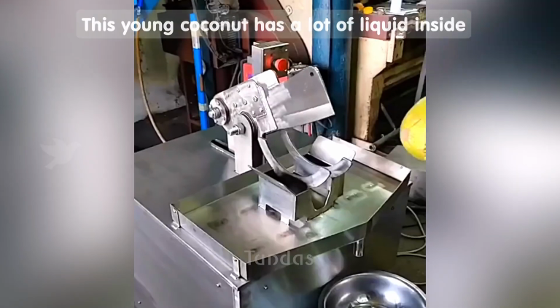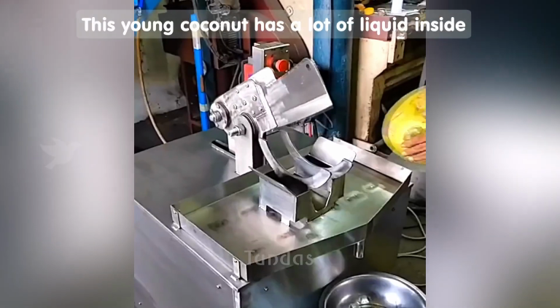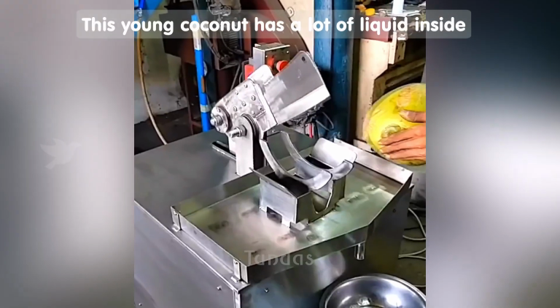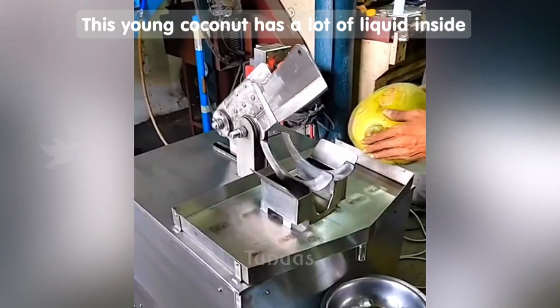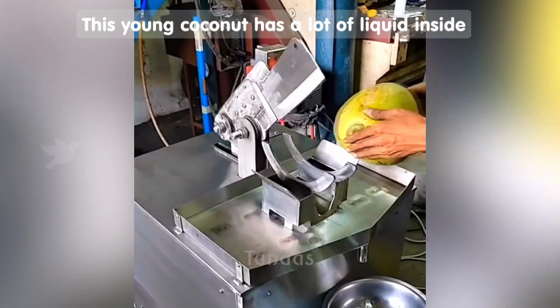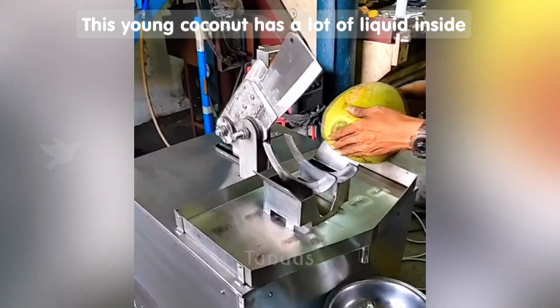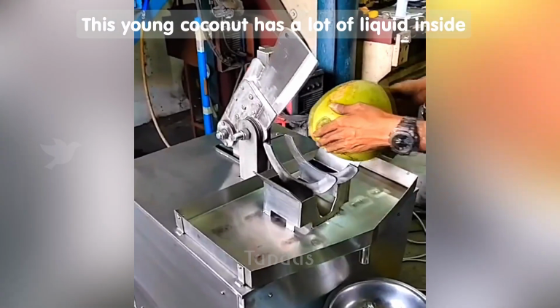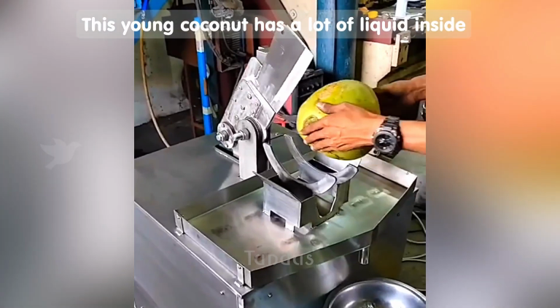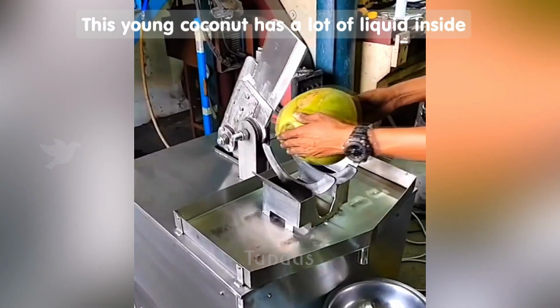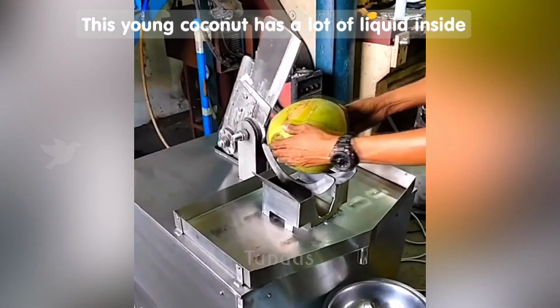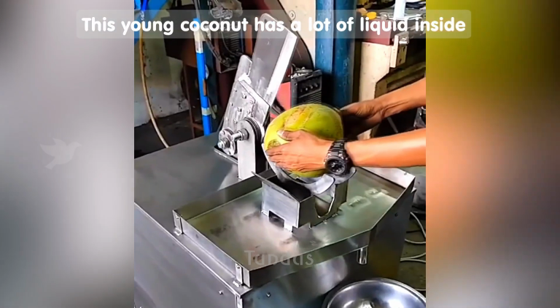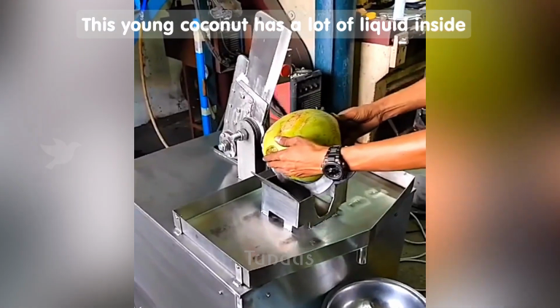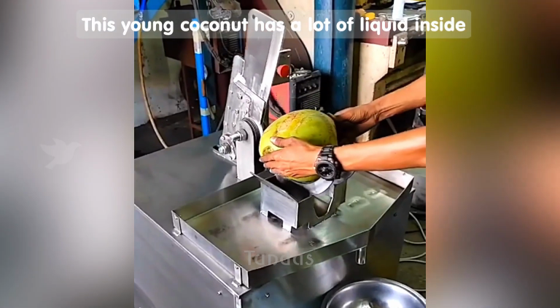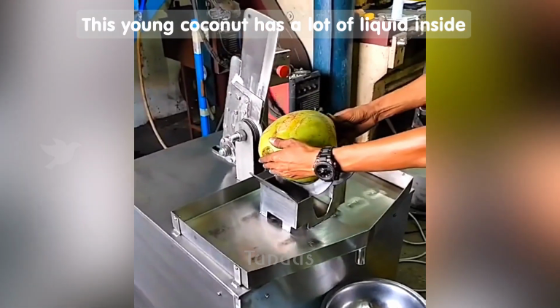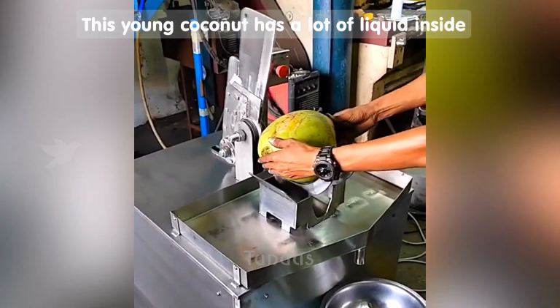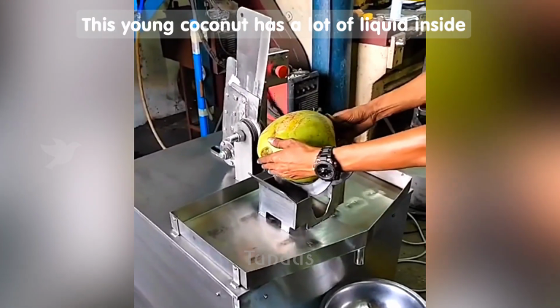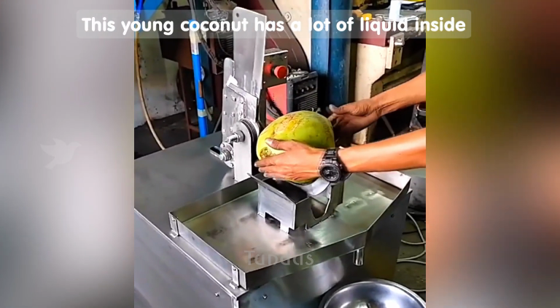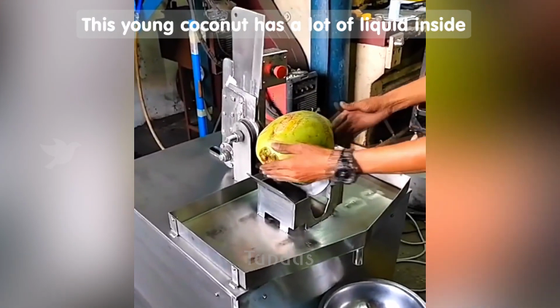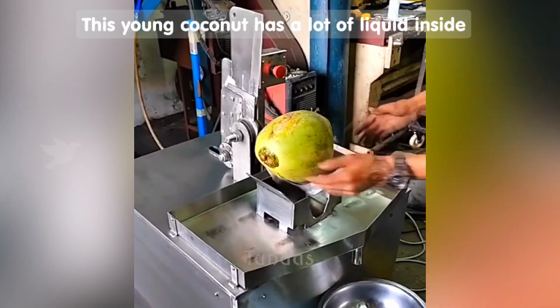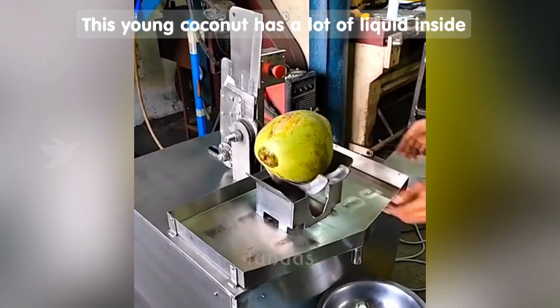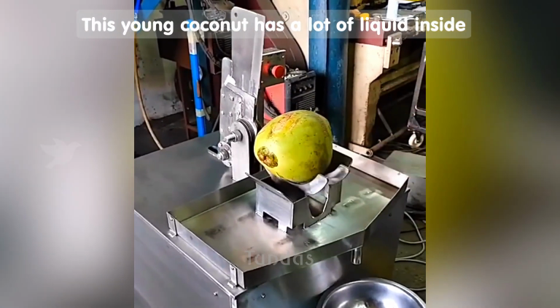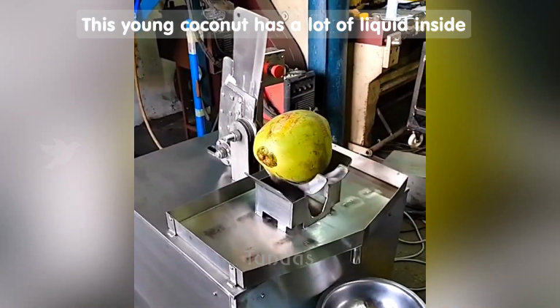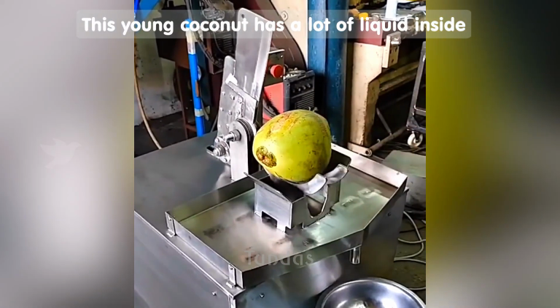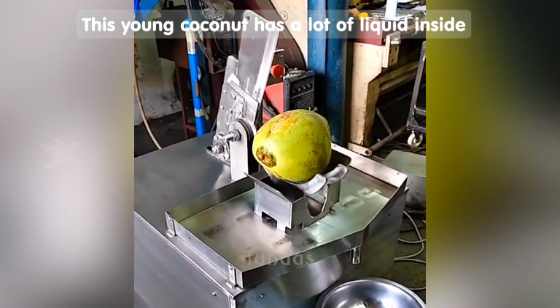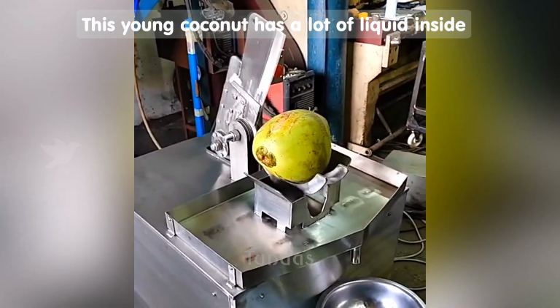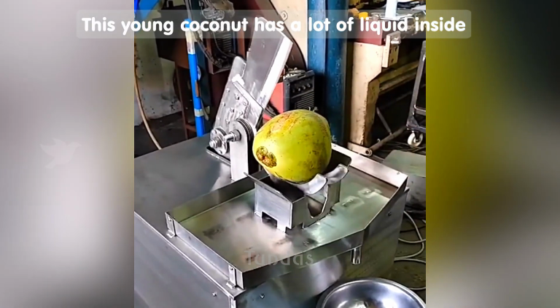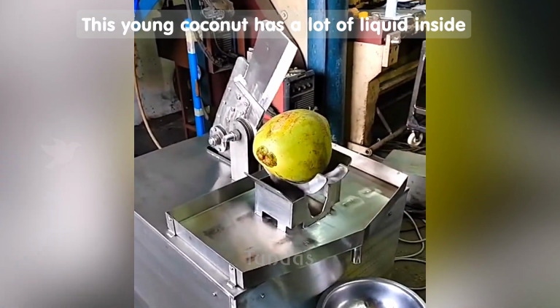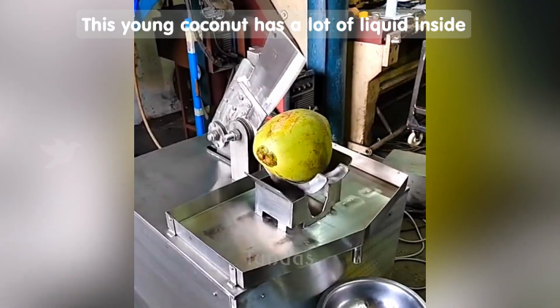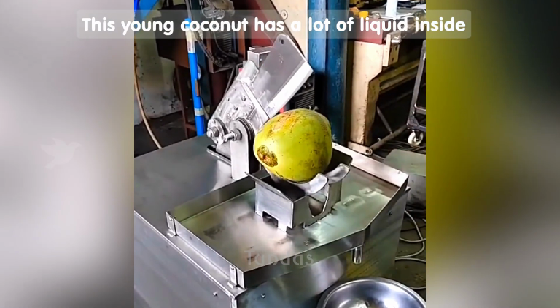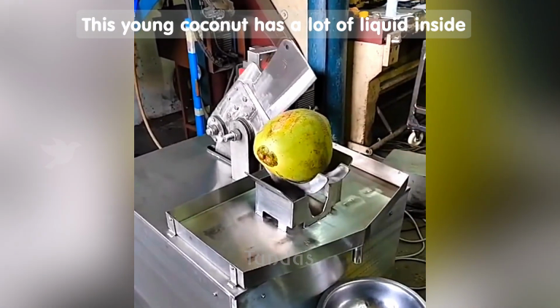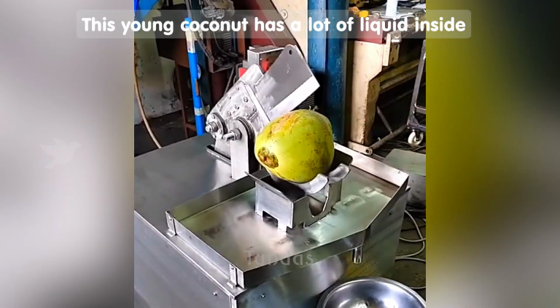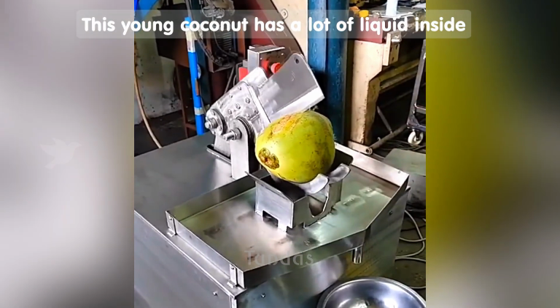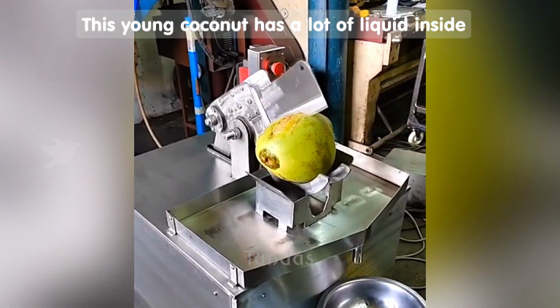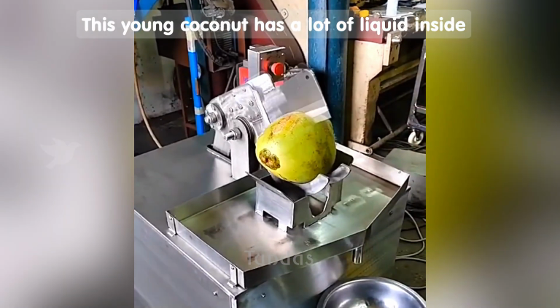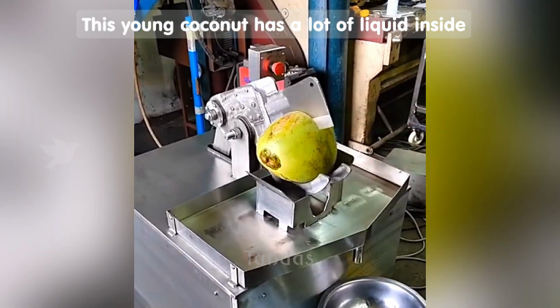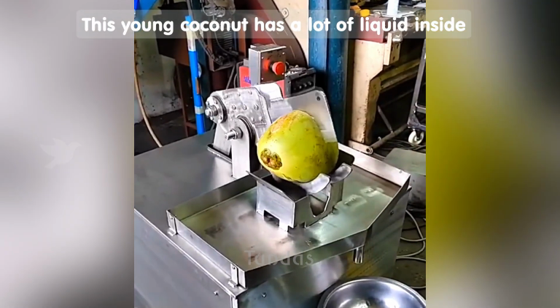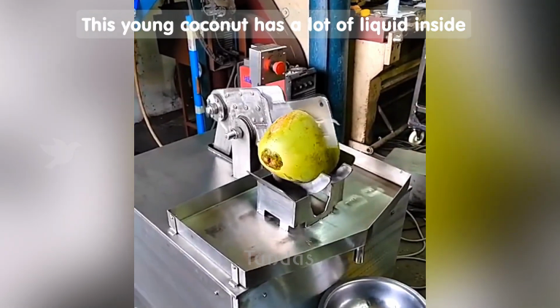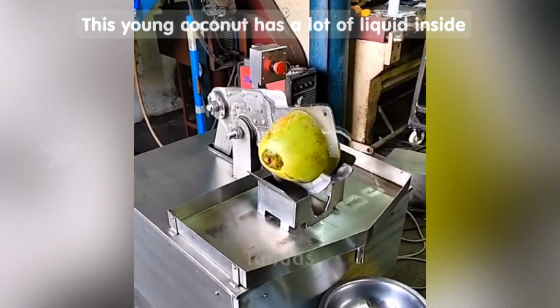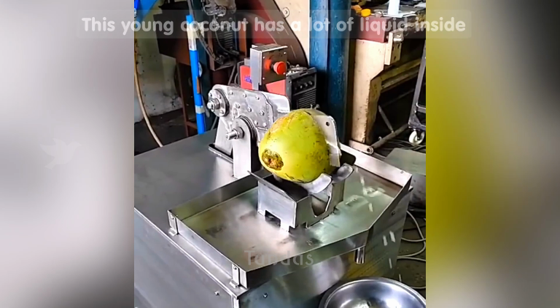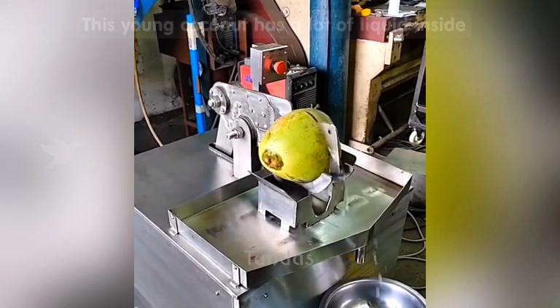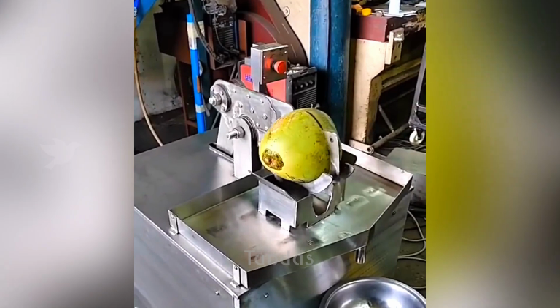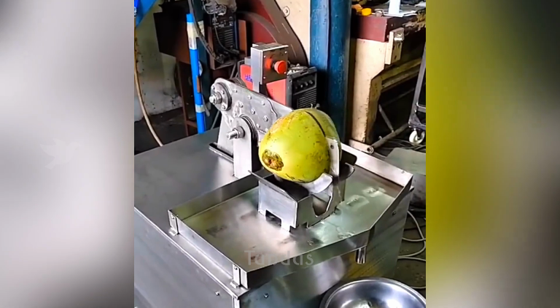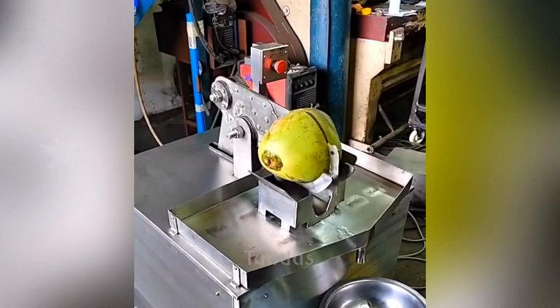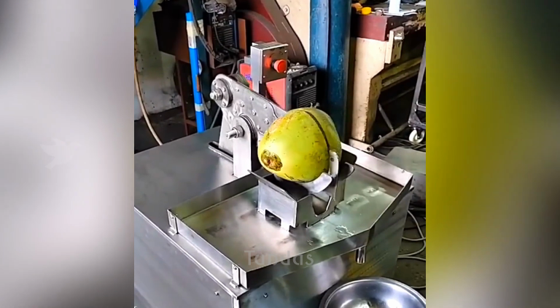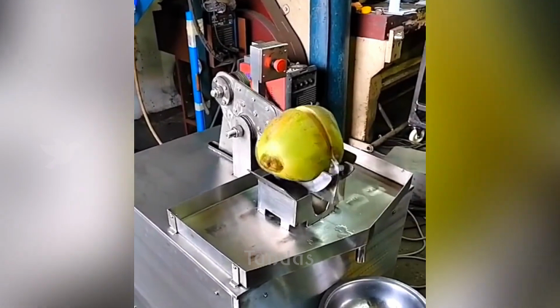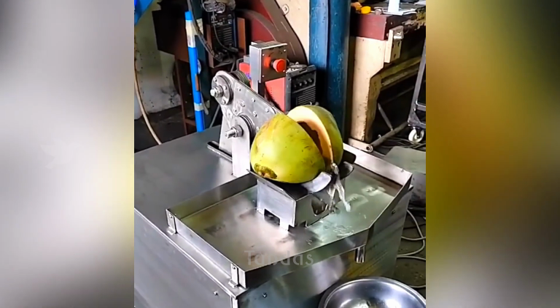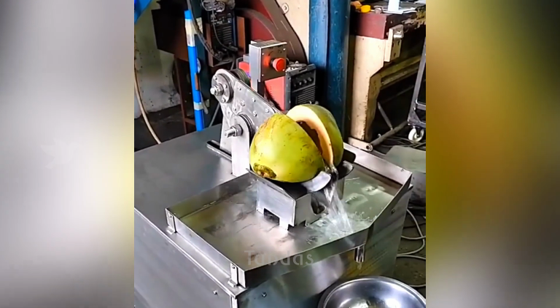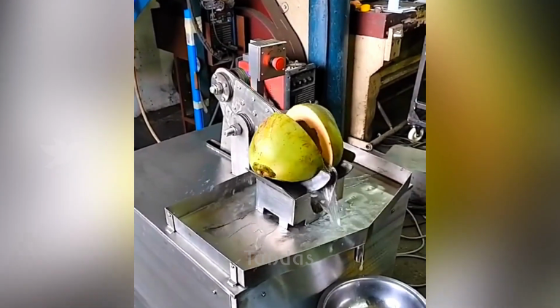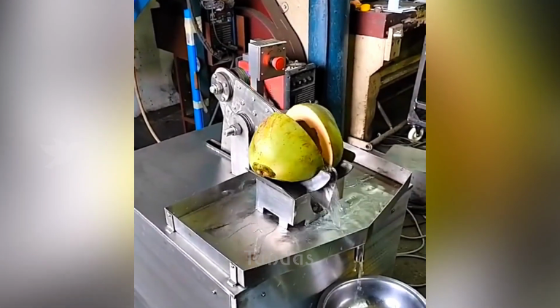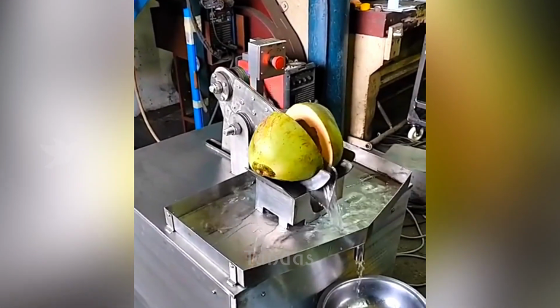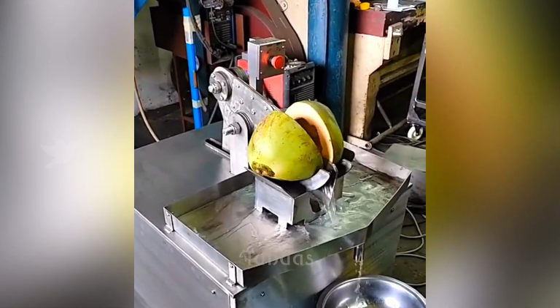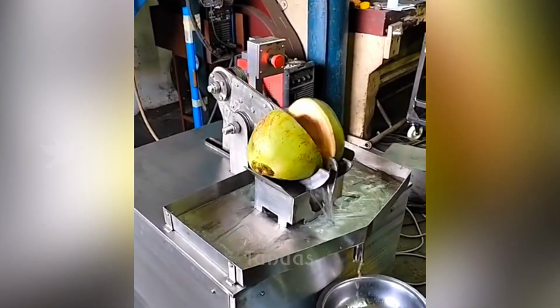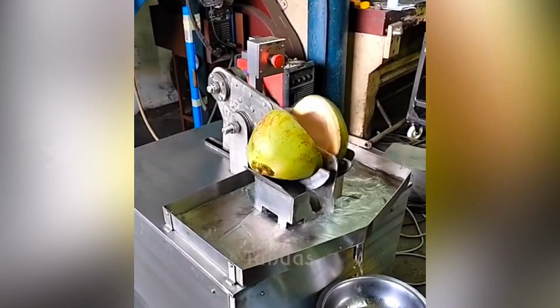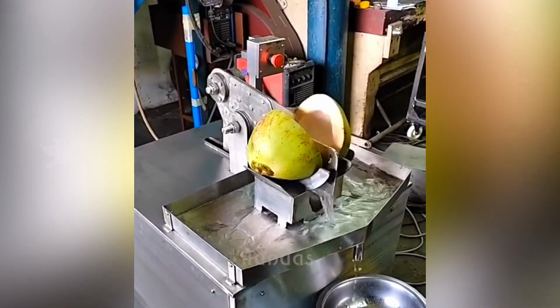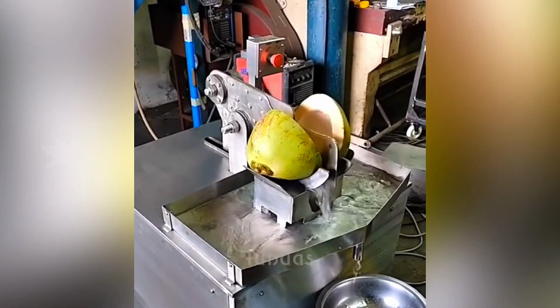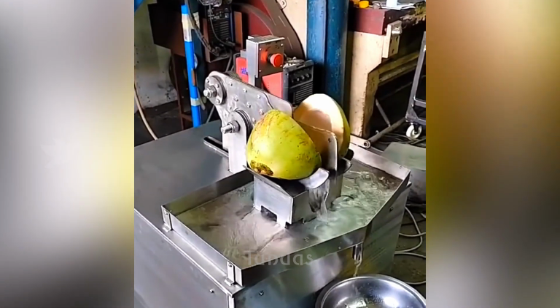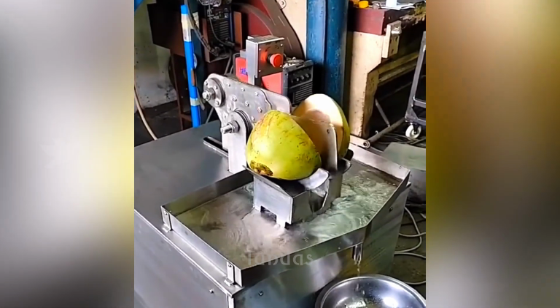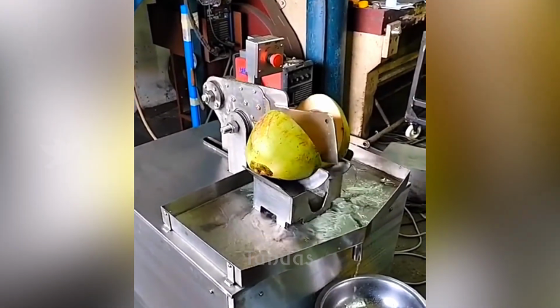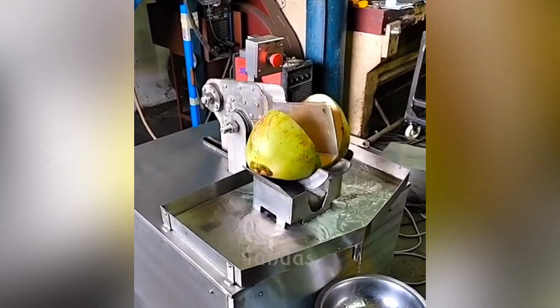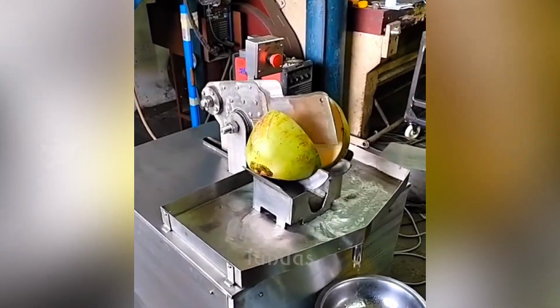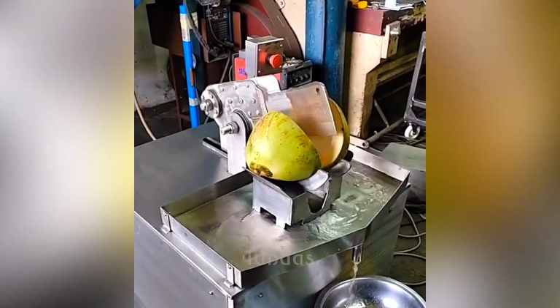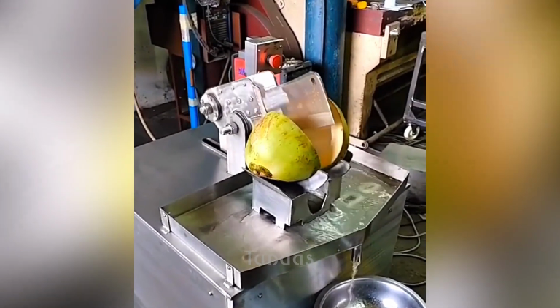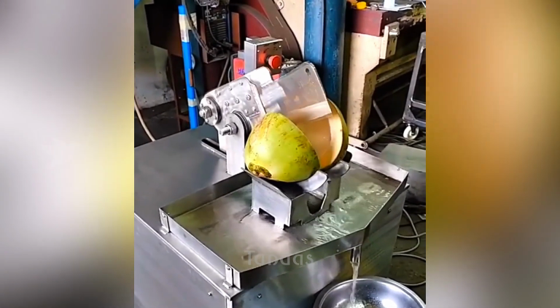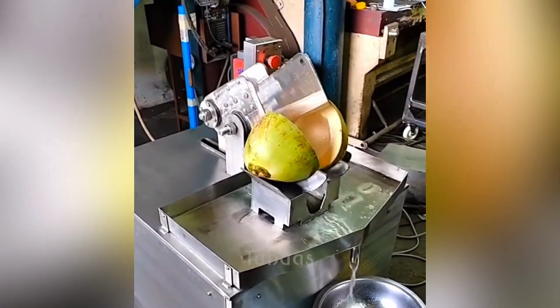This machine cuts open a young drinking coconut with a single knife motion, allowing the liquid to flow directly into a special container.